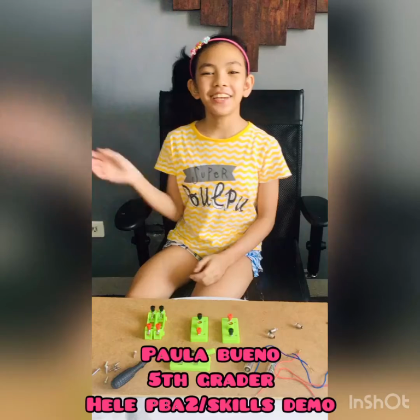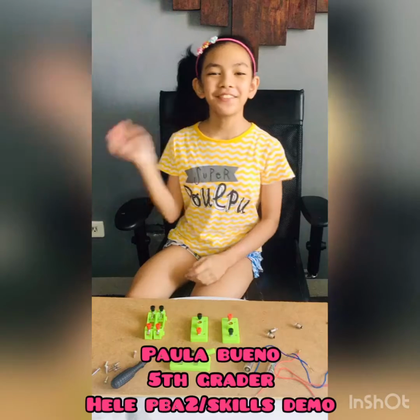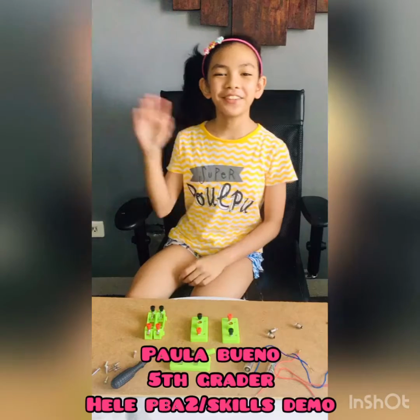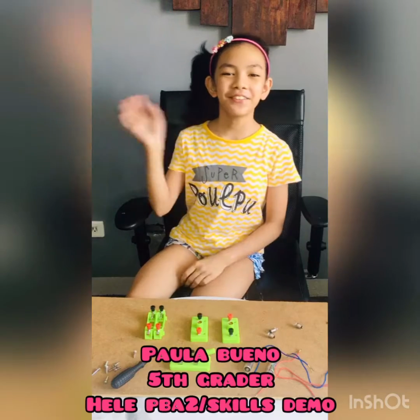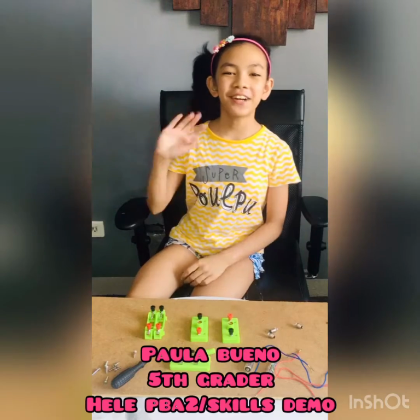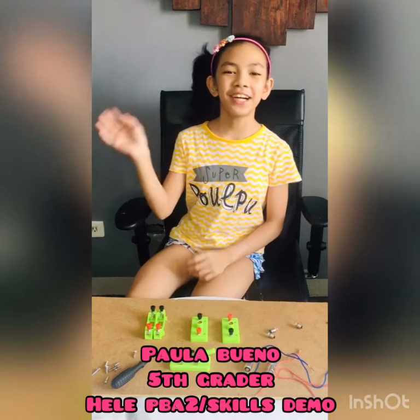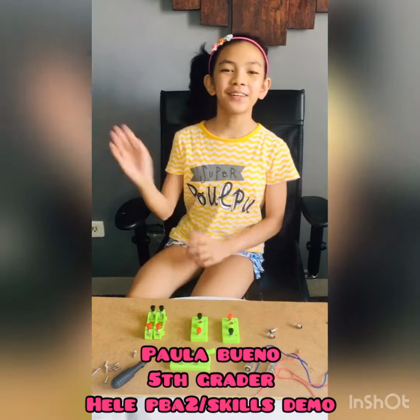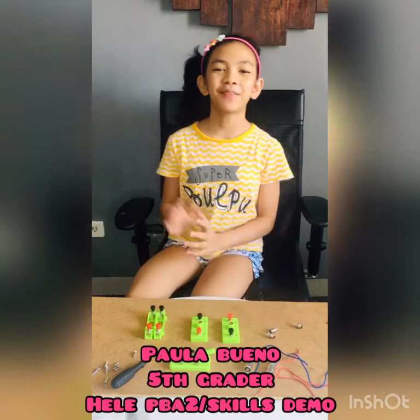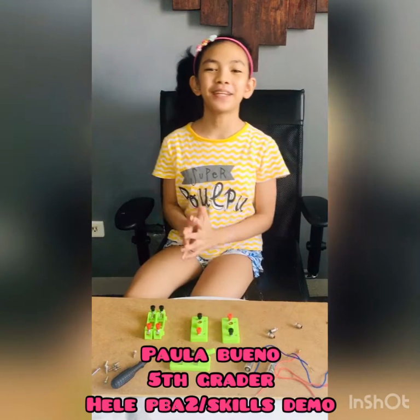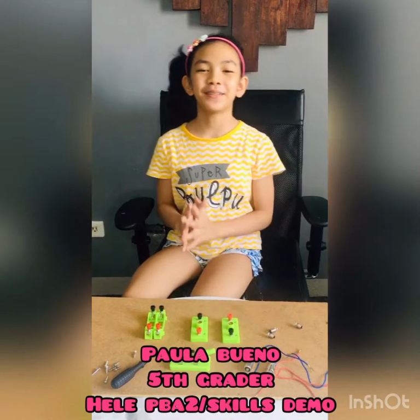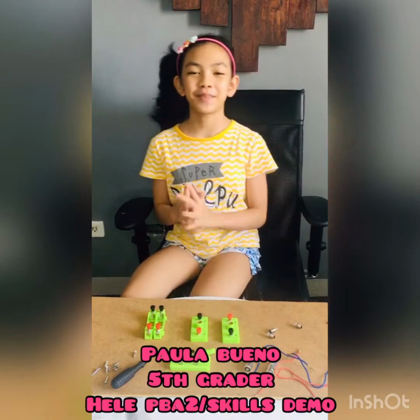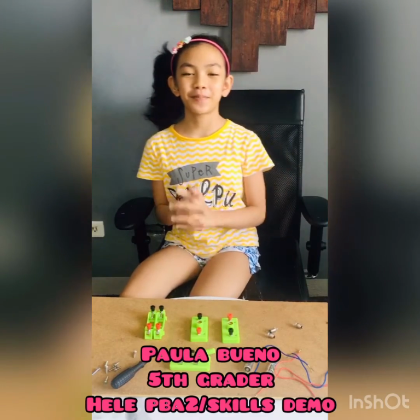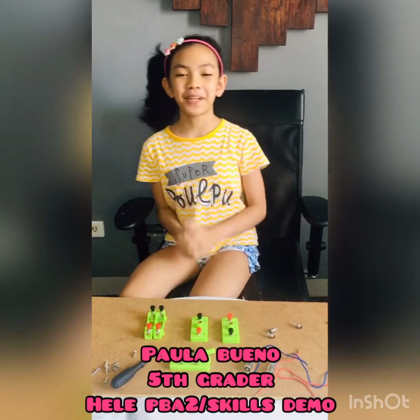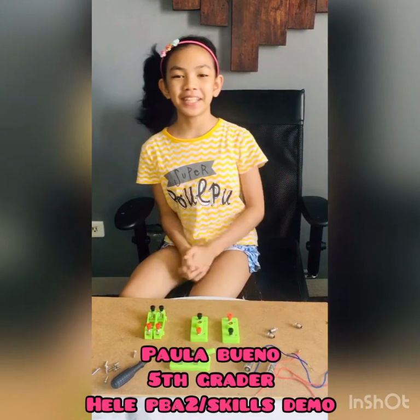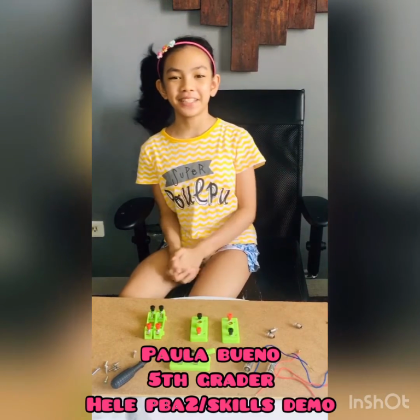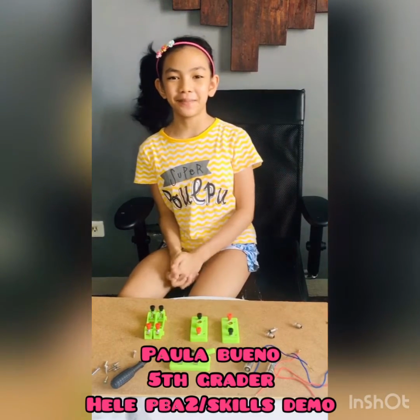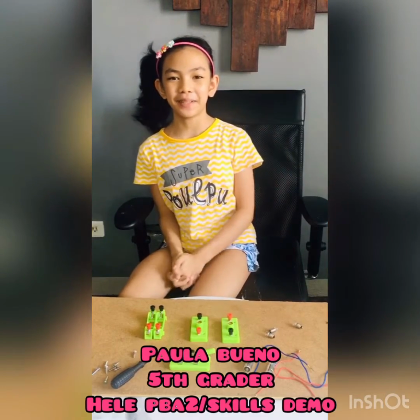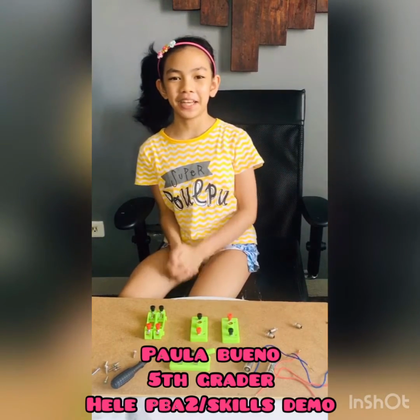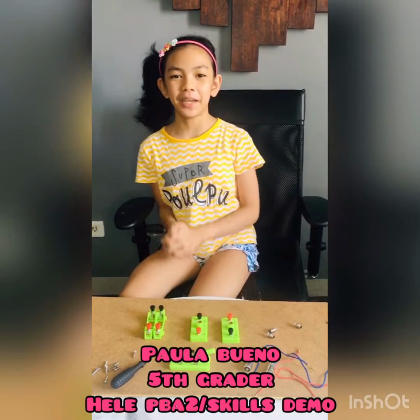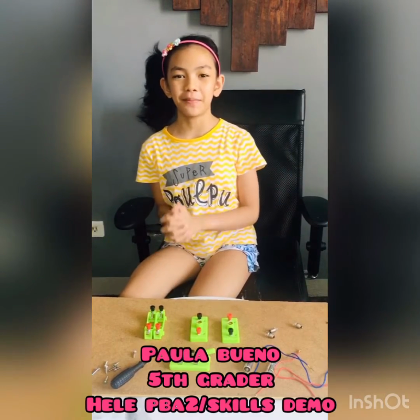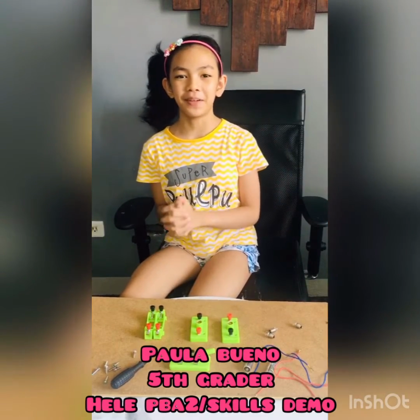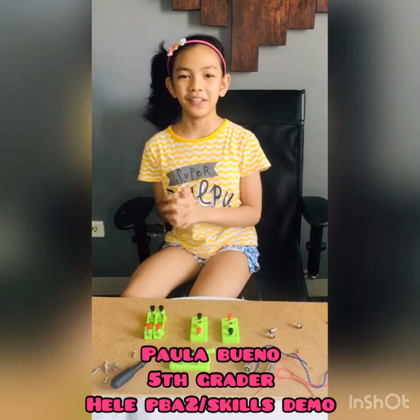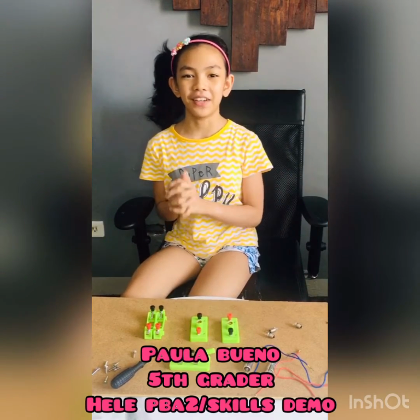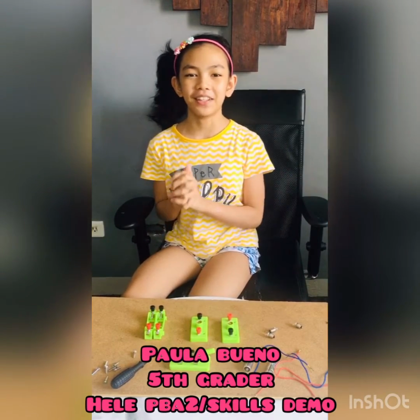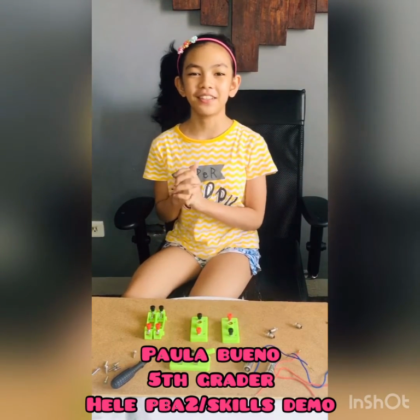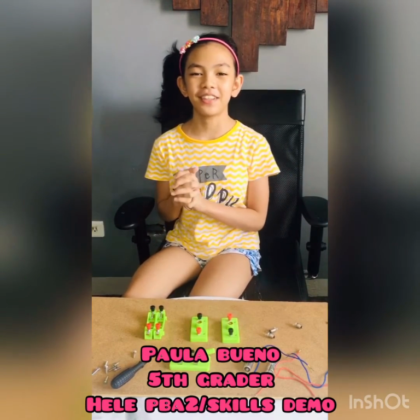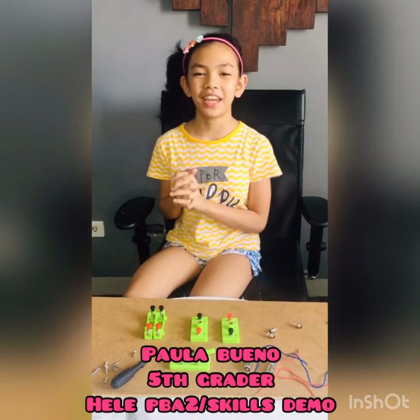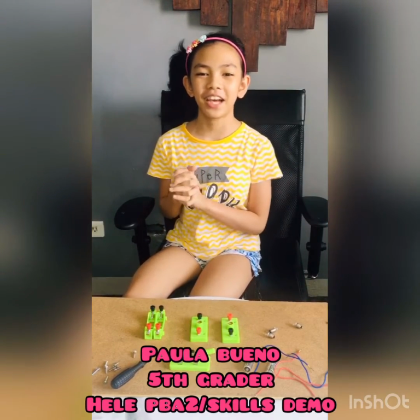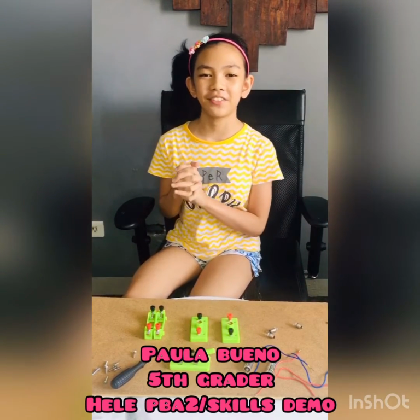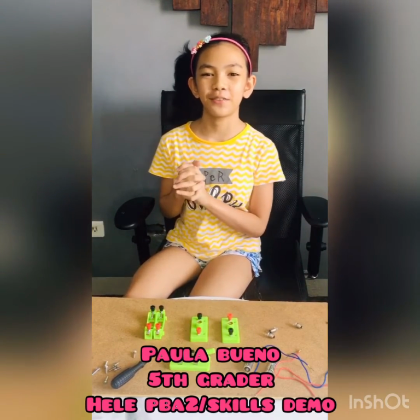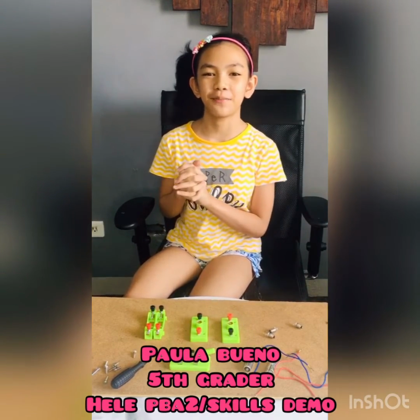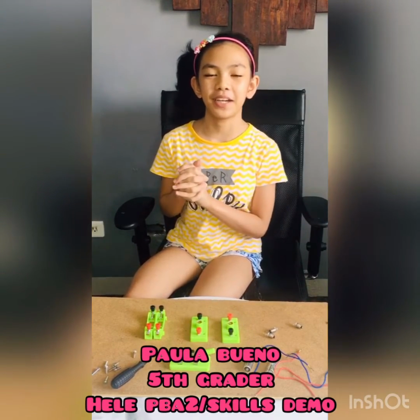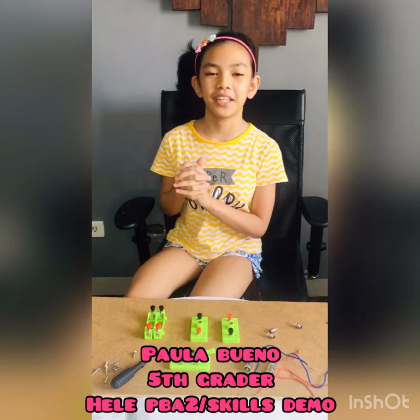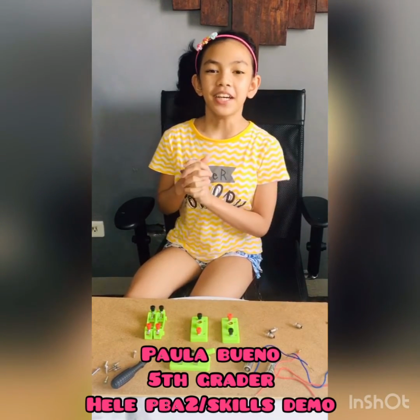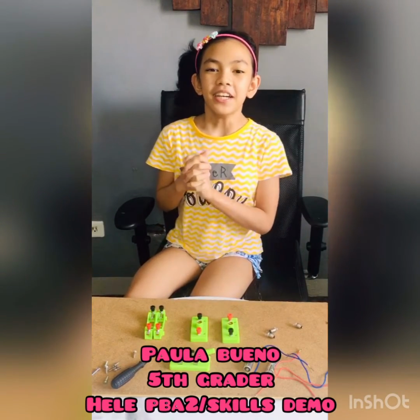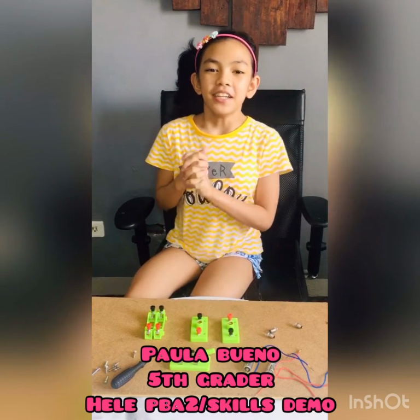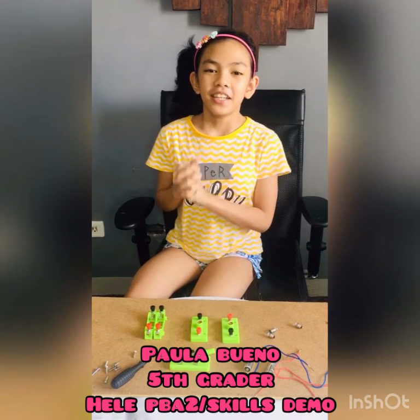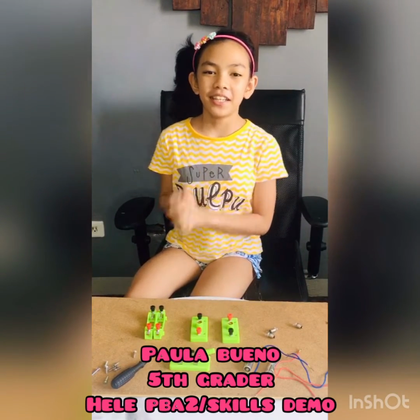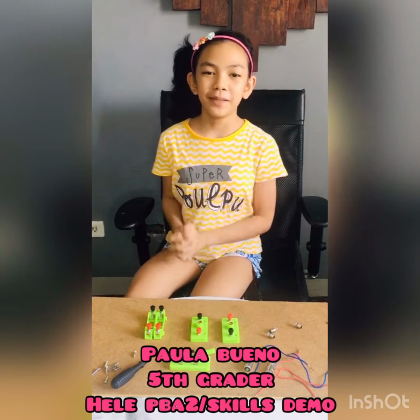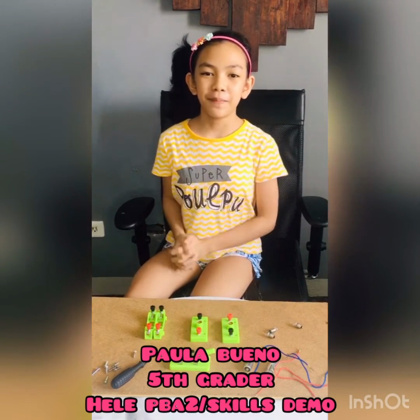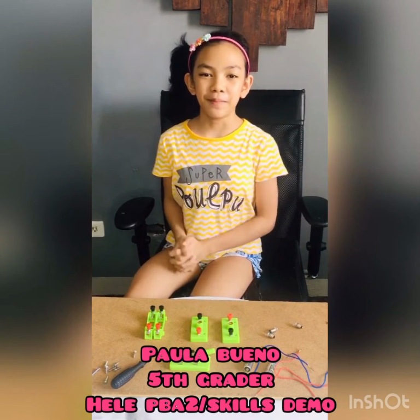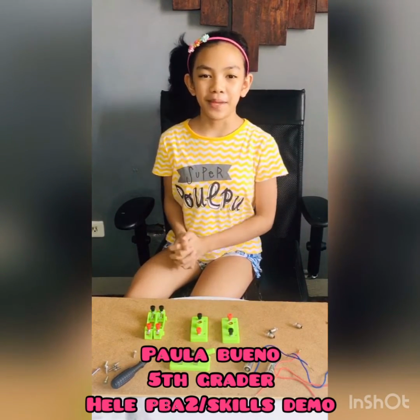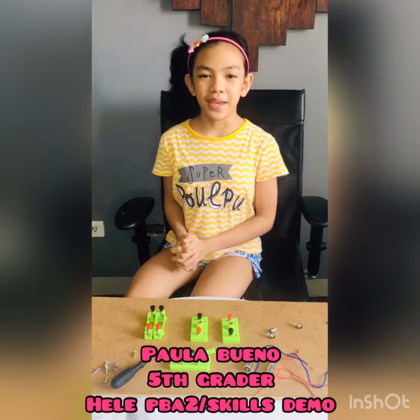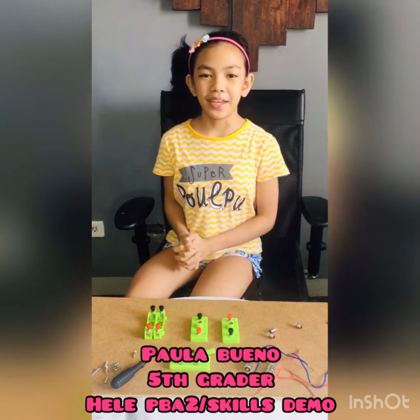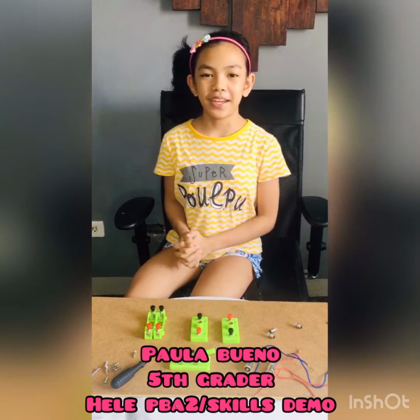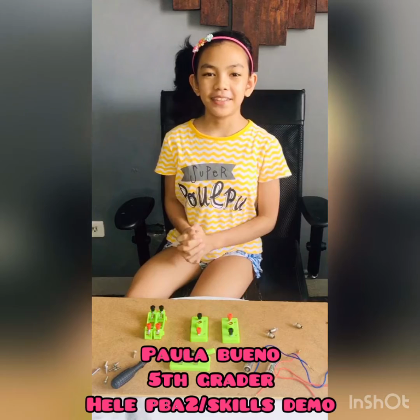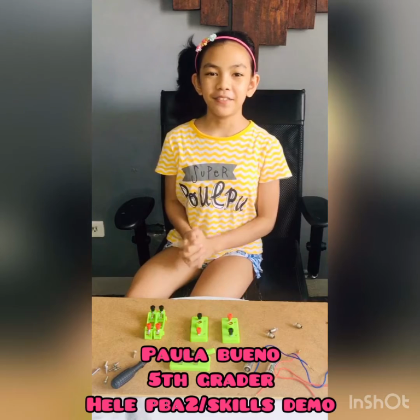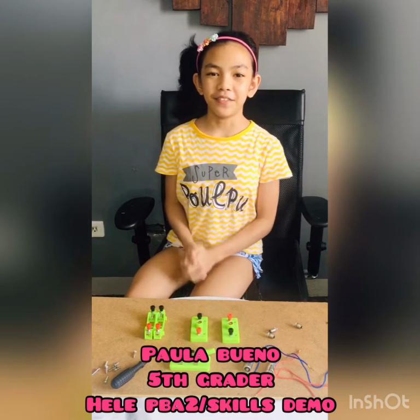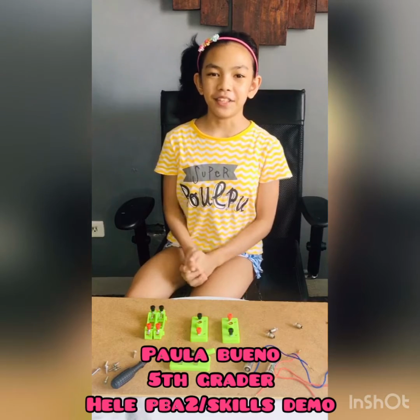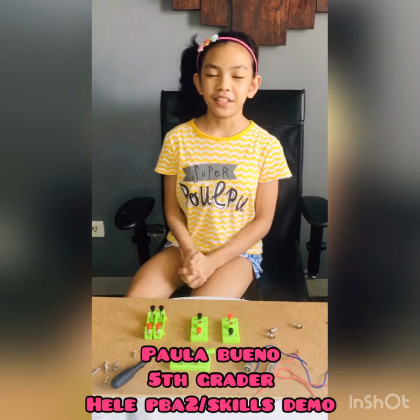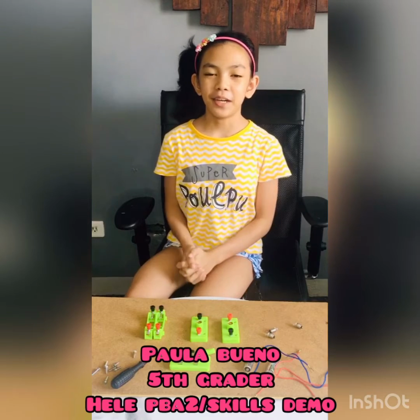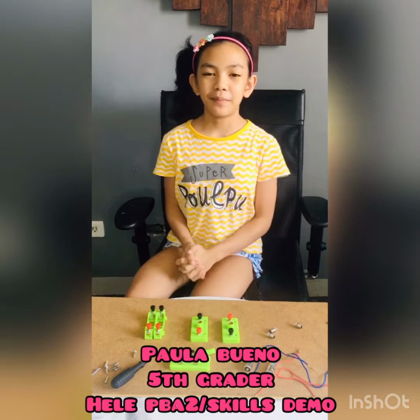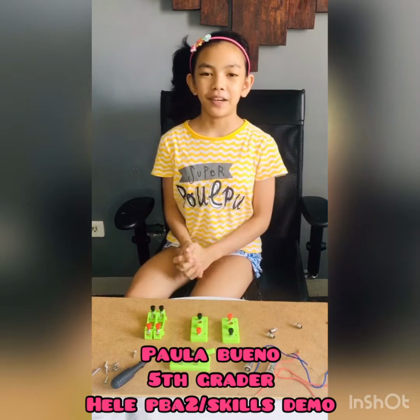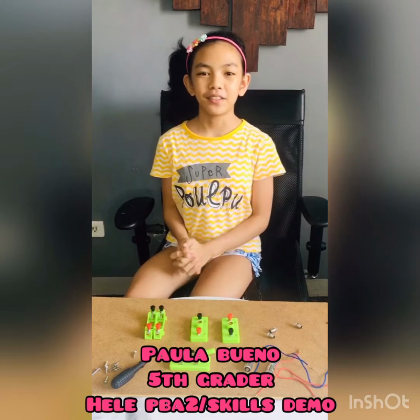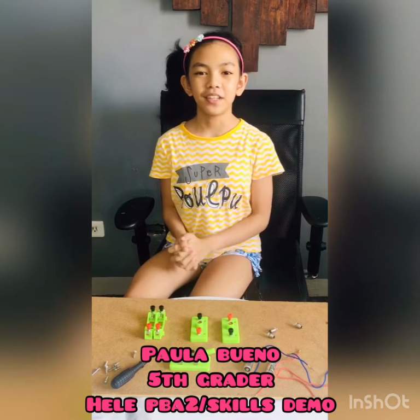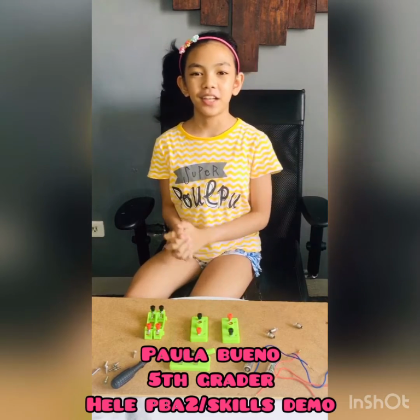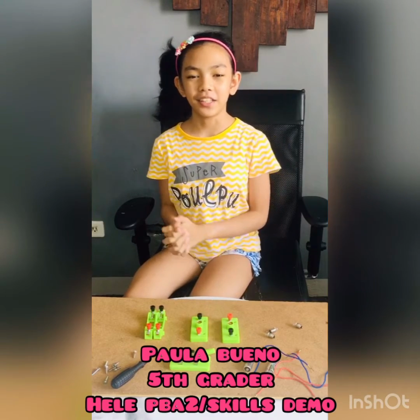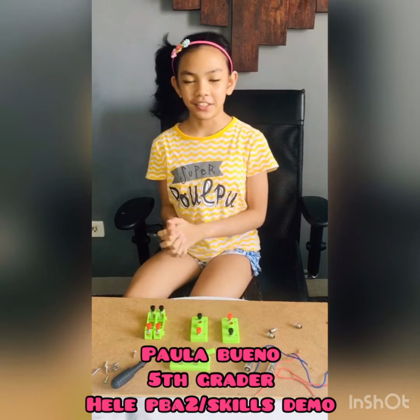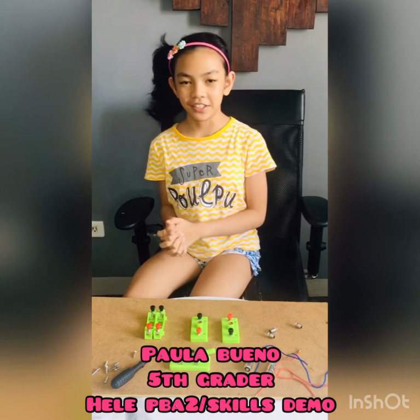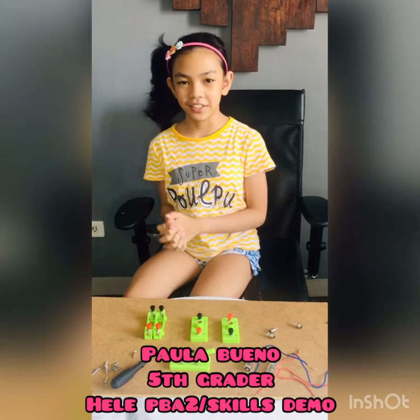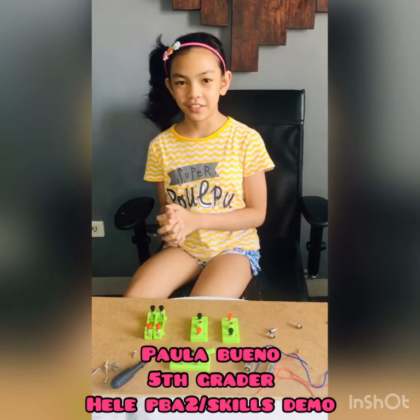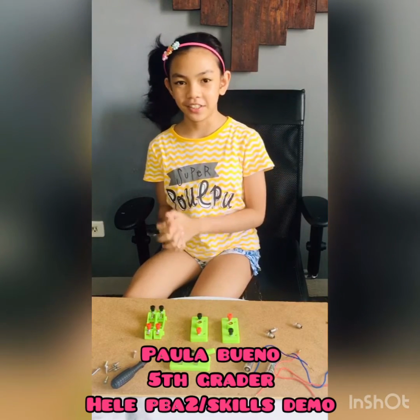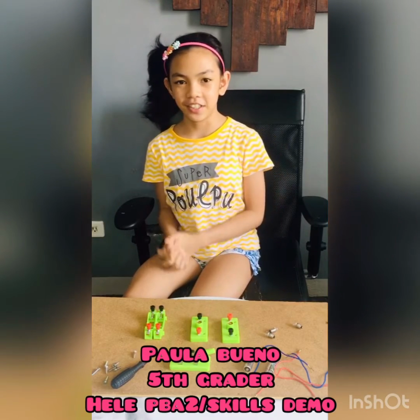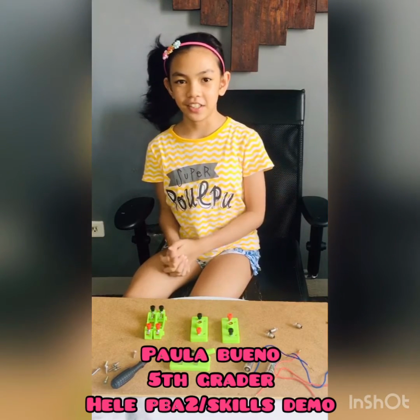Hey everyone! My name is Pali Isabel Buena and today I'll do my Heli PPA activity about electric circuits.